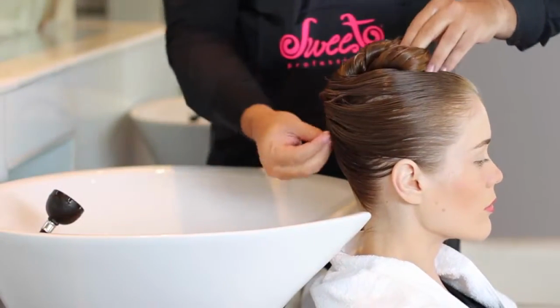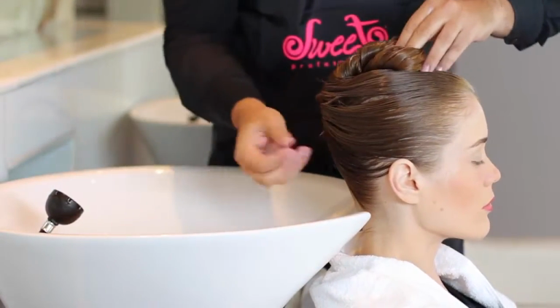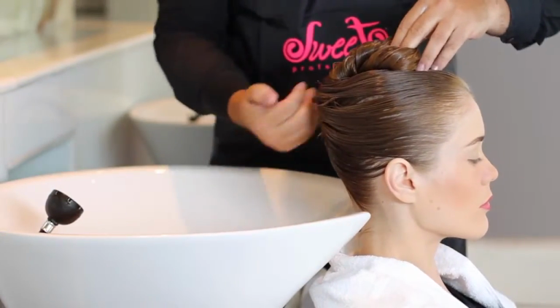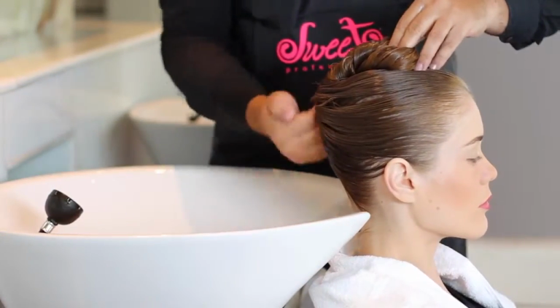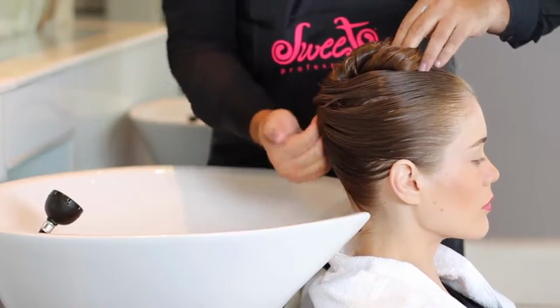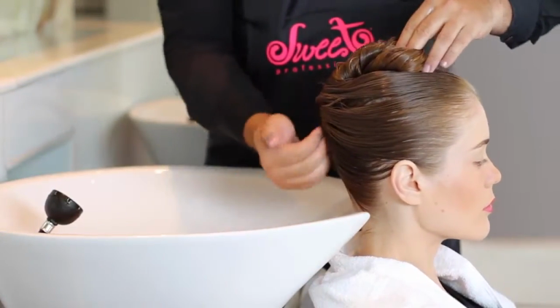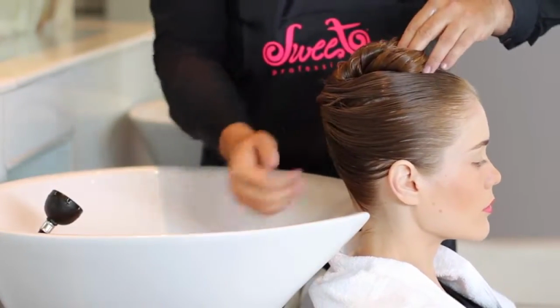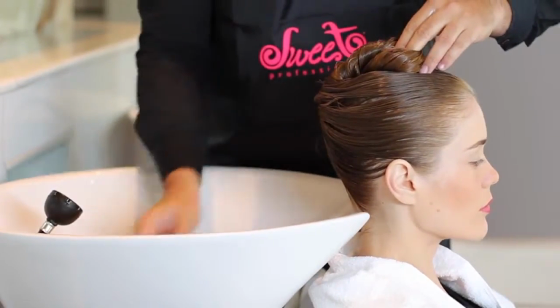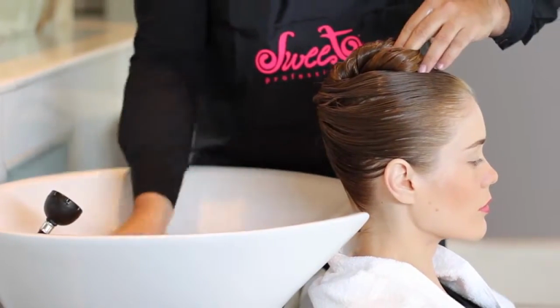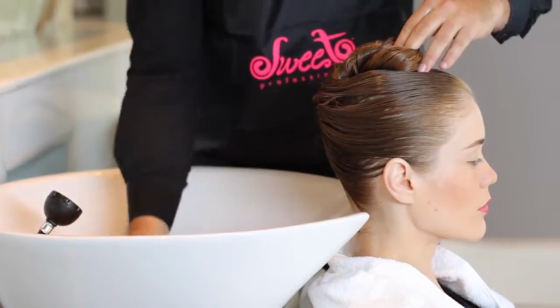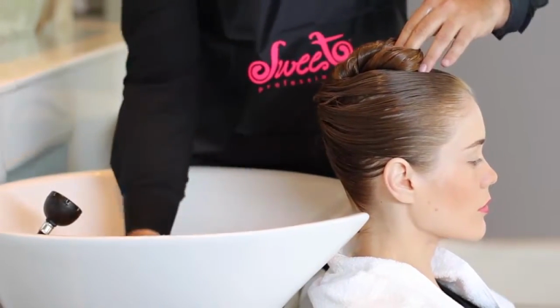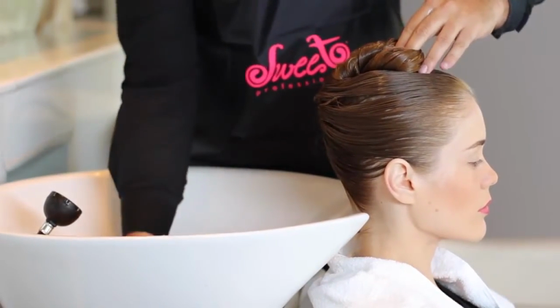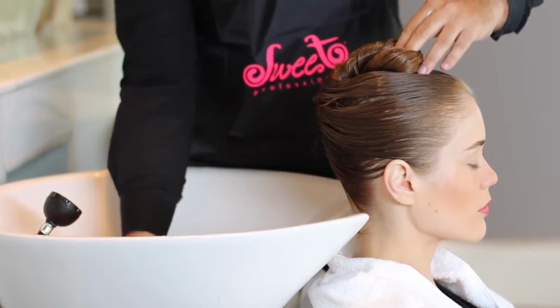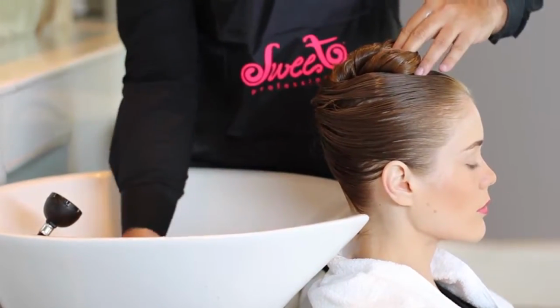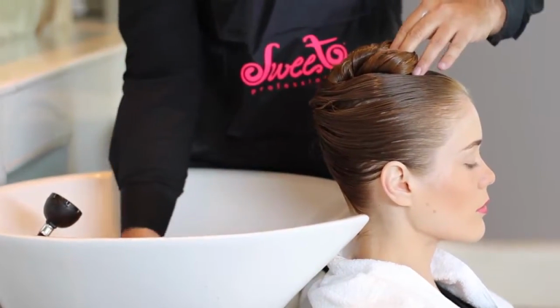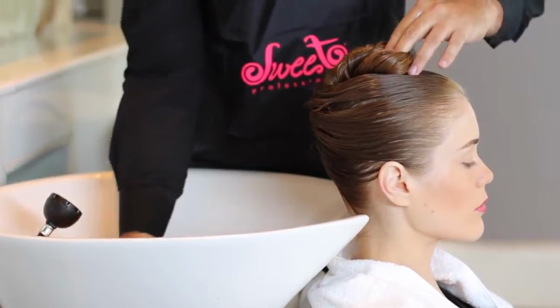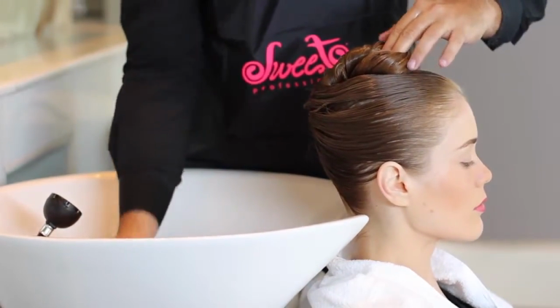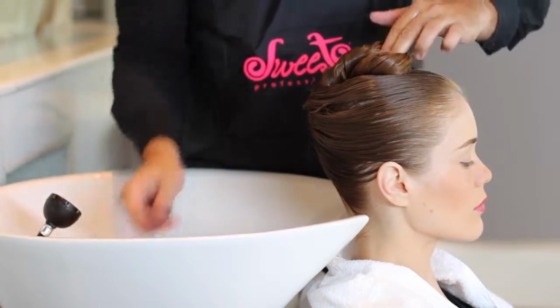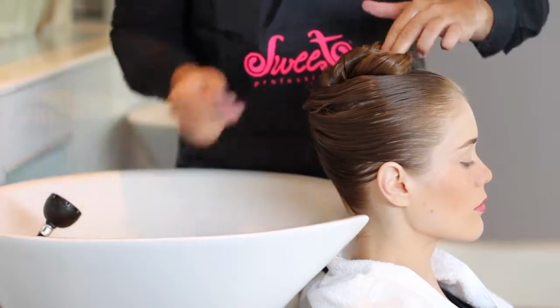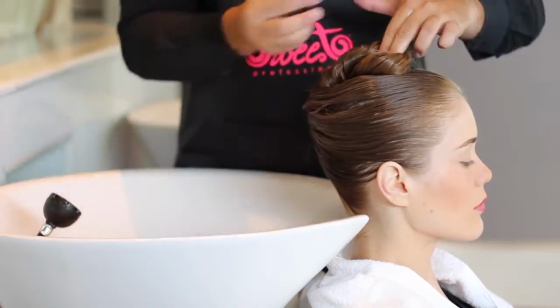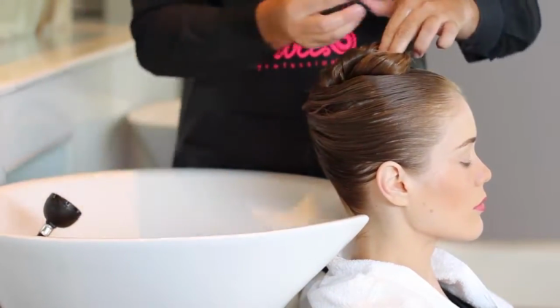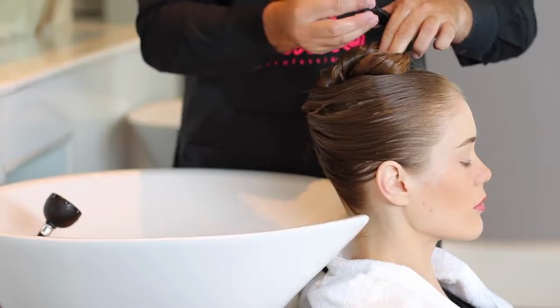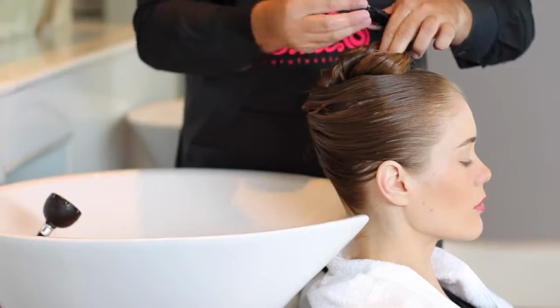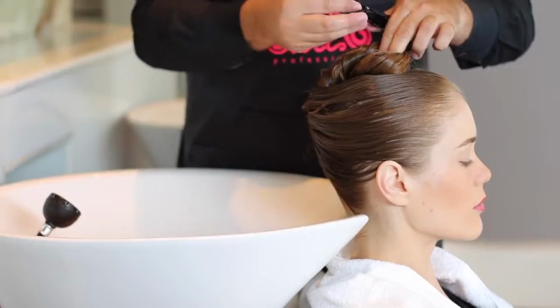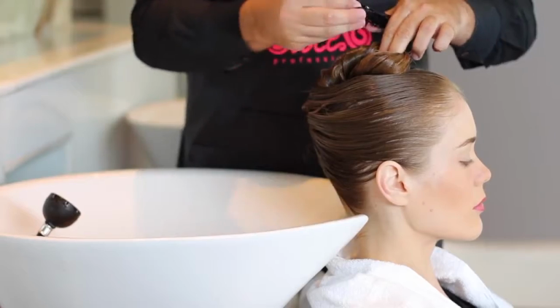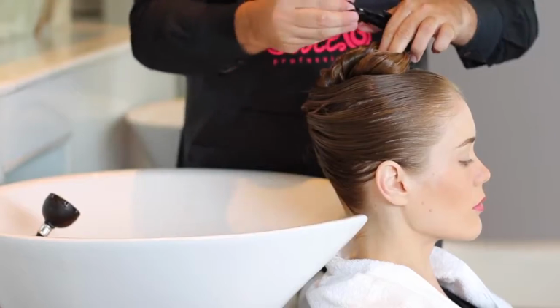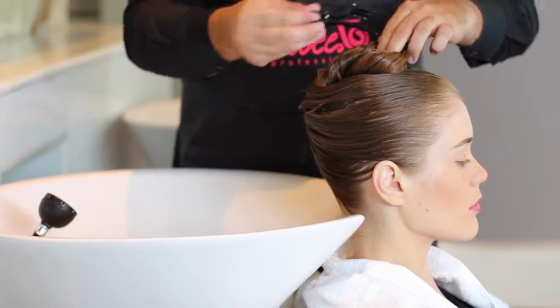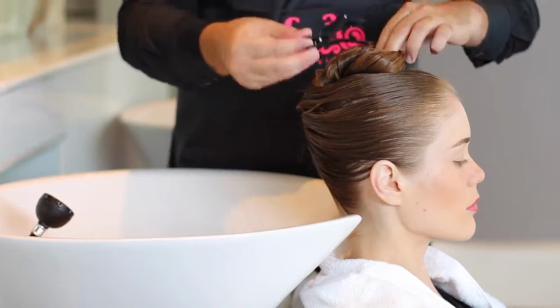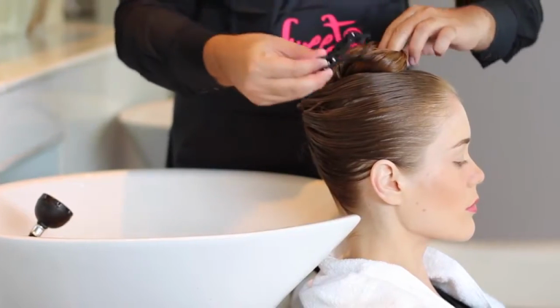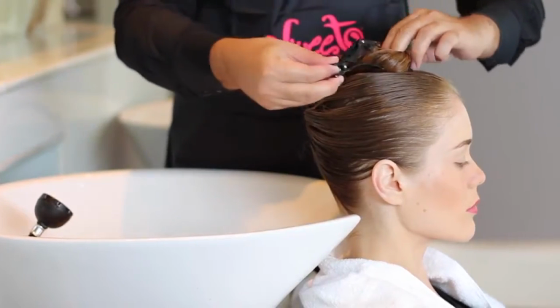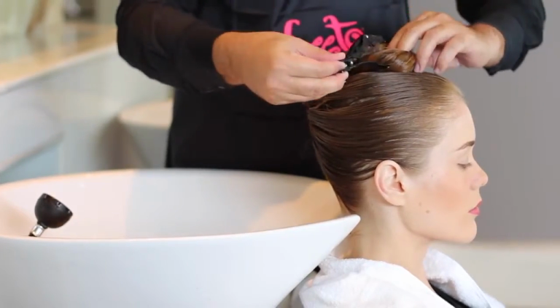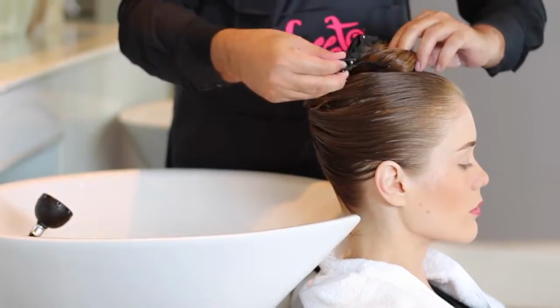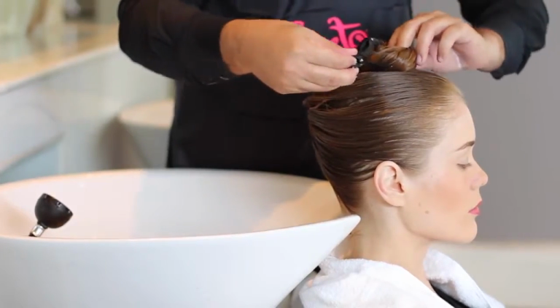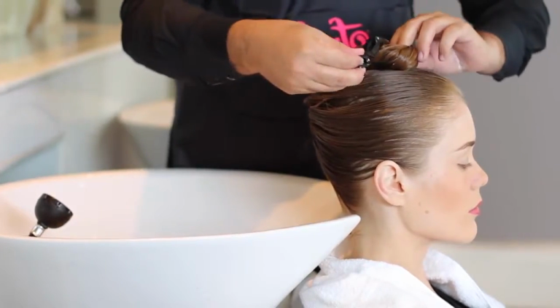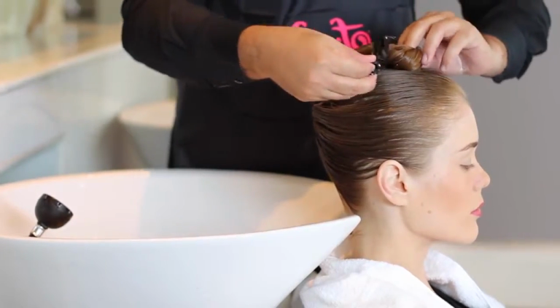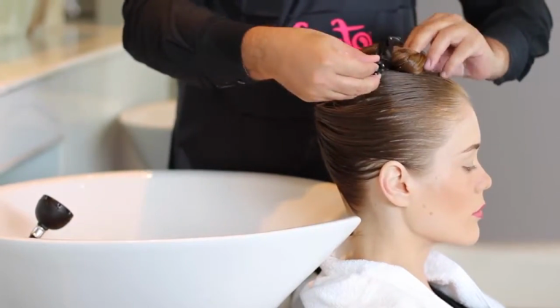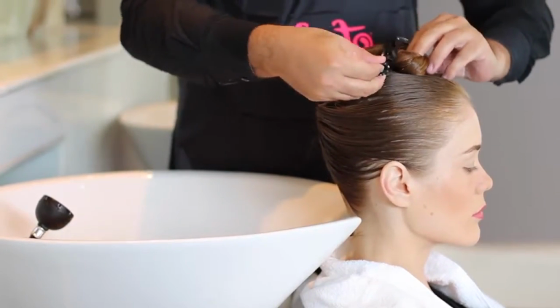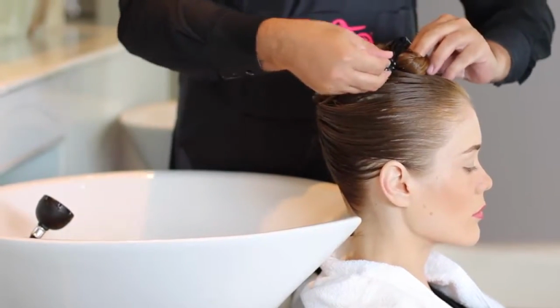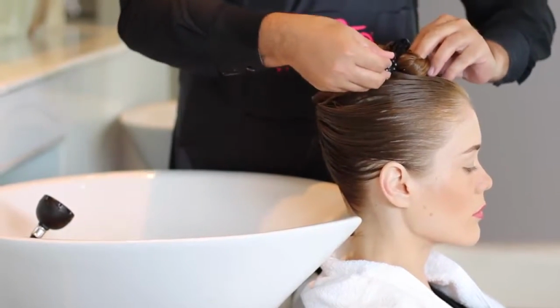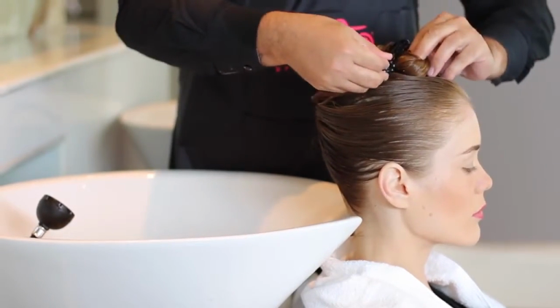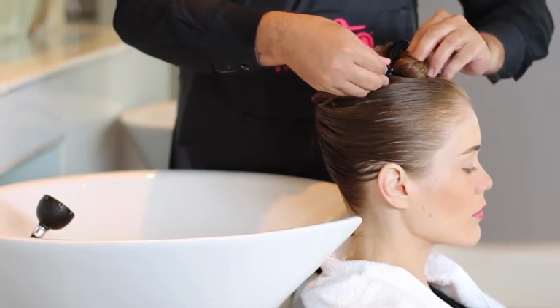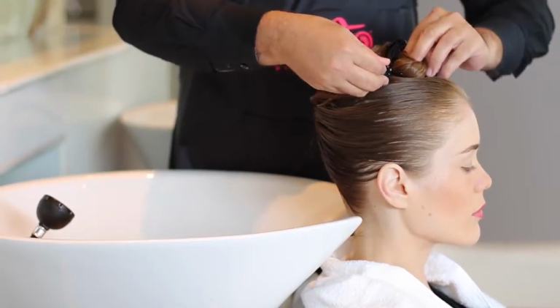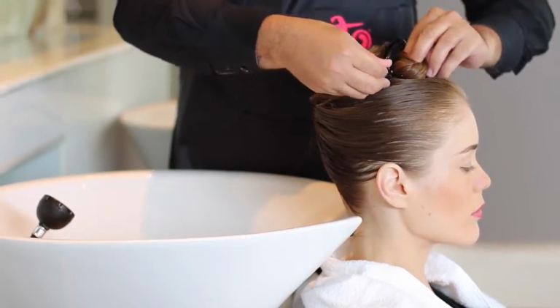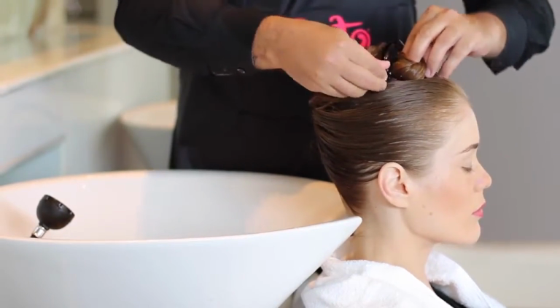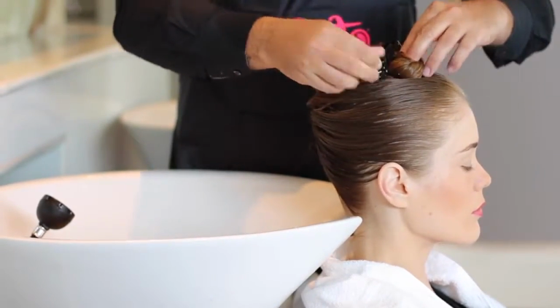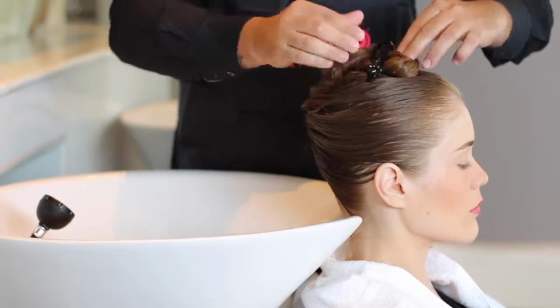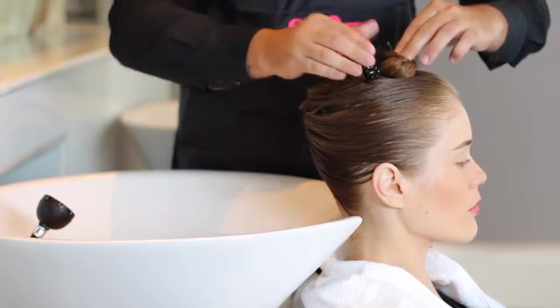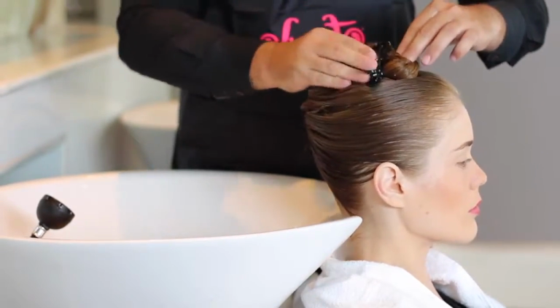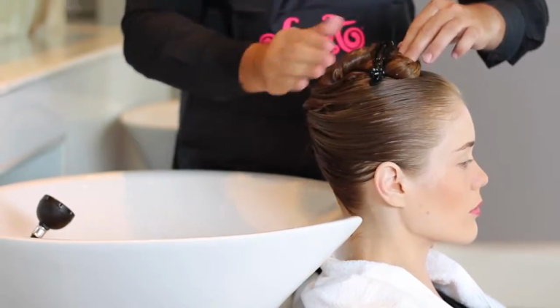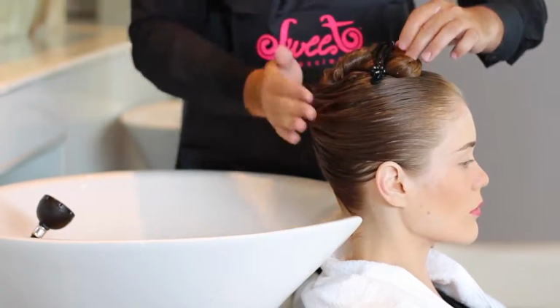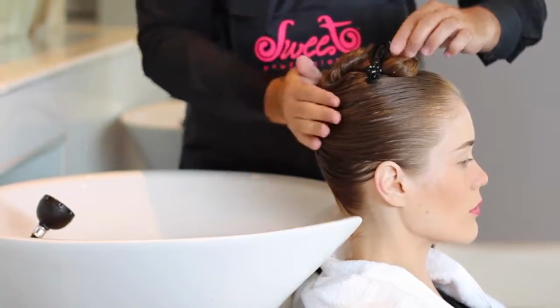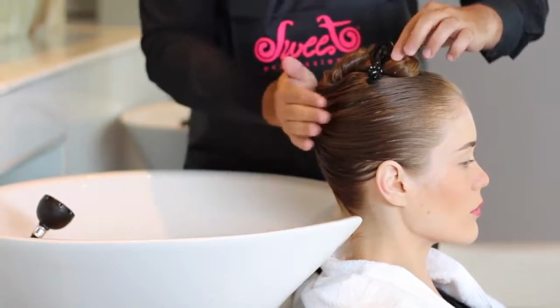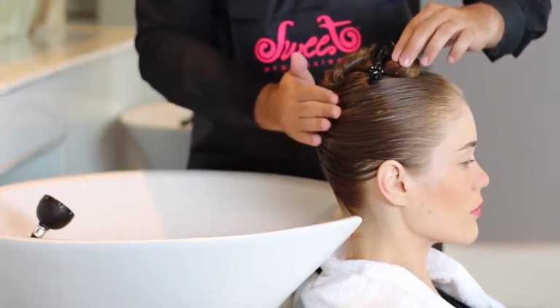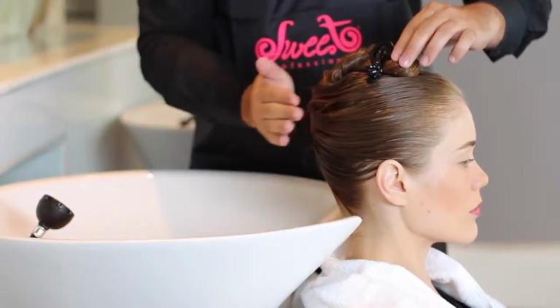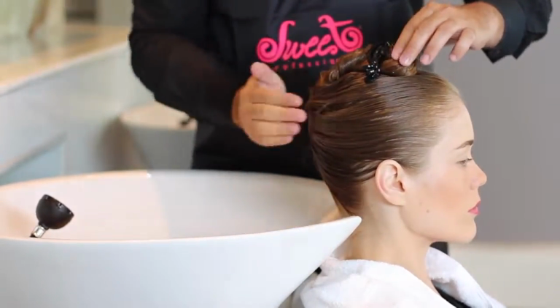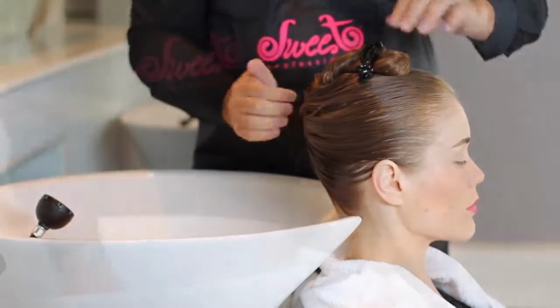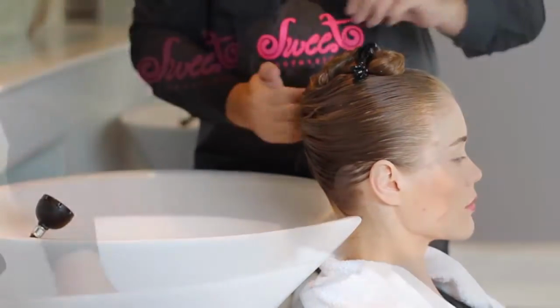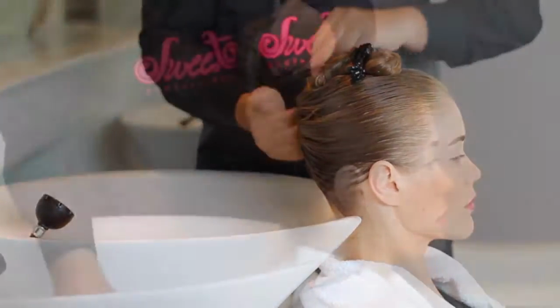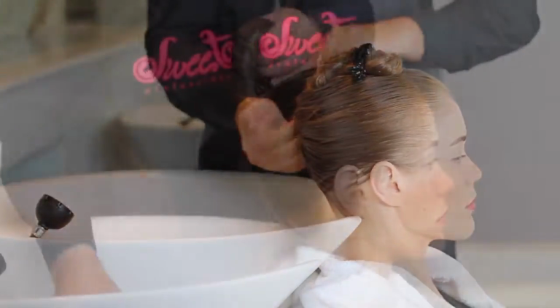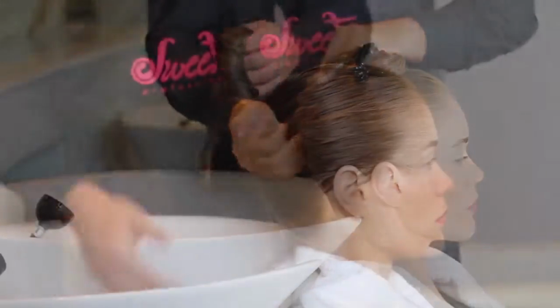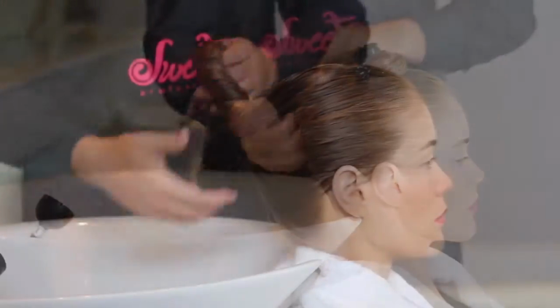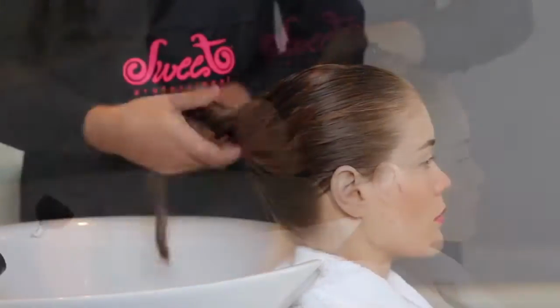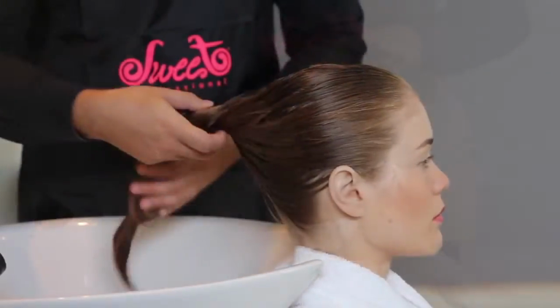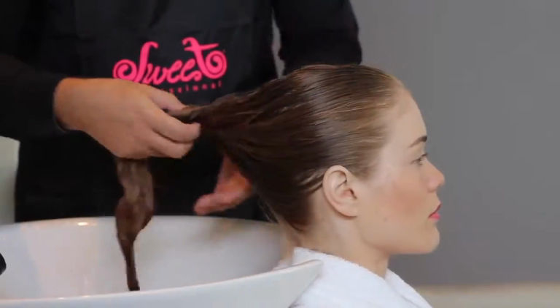For thin hair, 7 minutes. For medium hair, 14 minutes. For thick hair, 21 minutes.